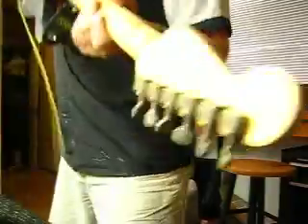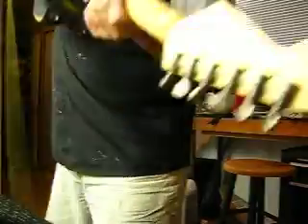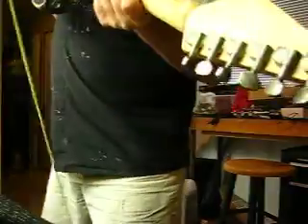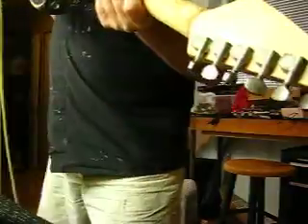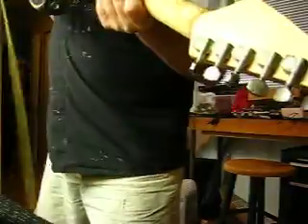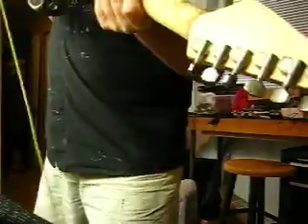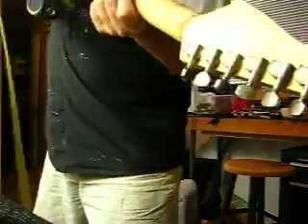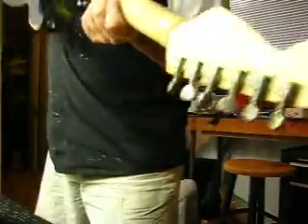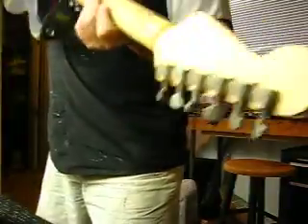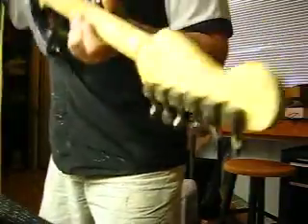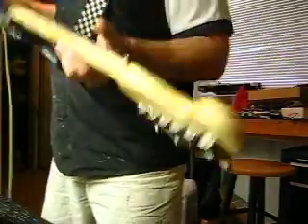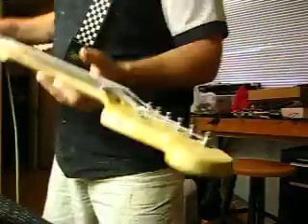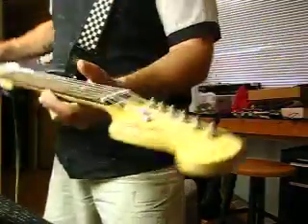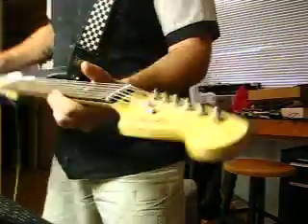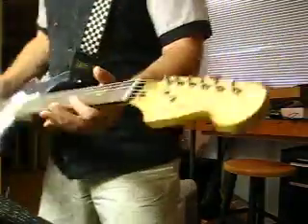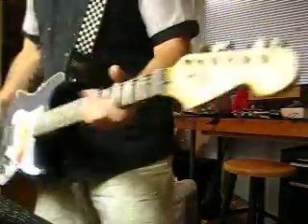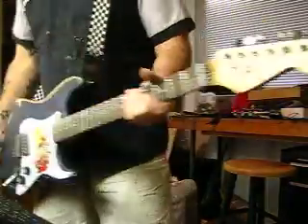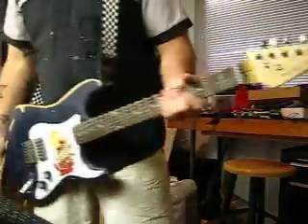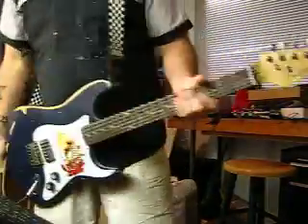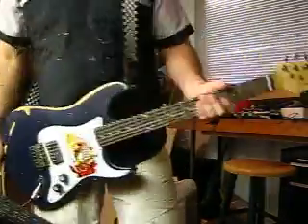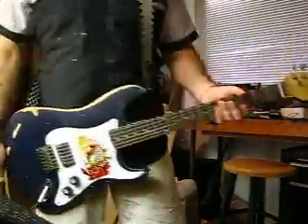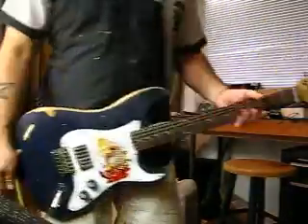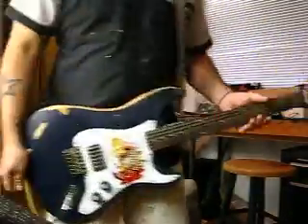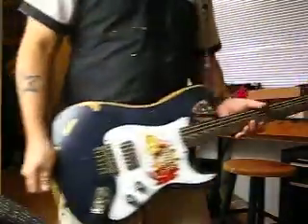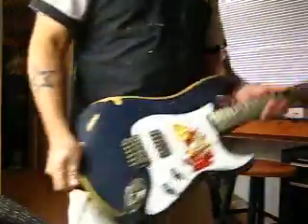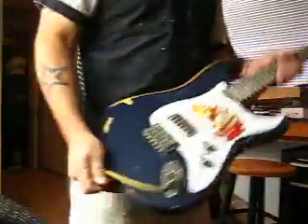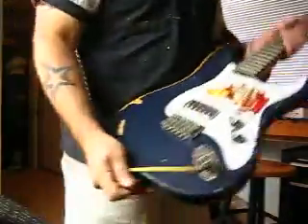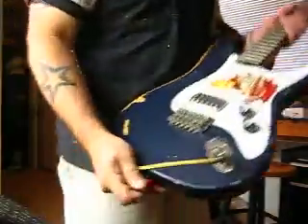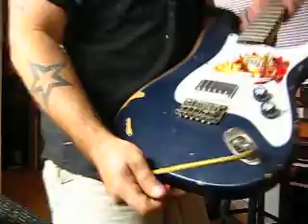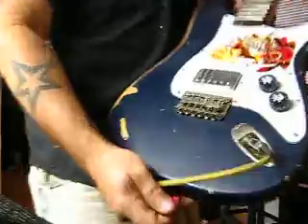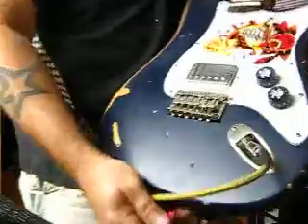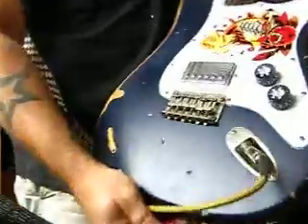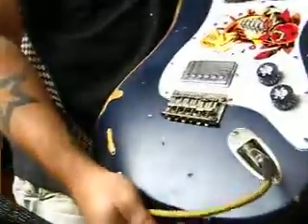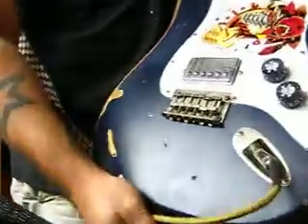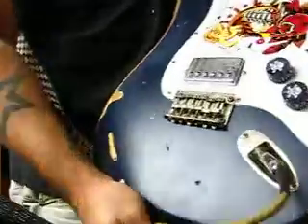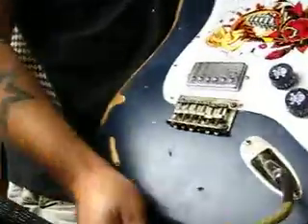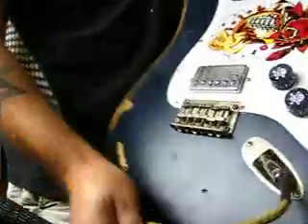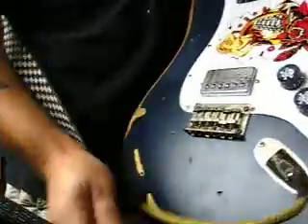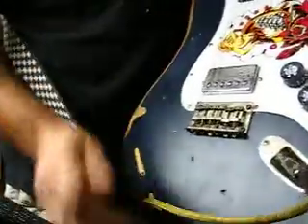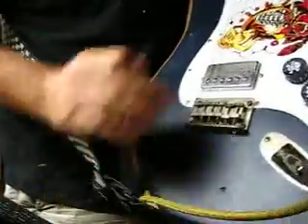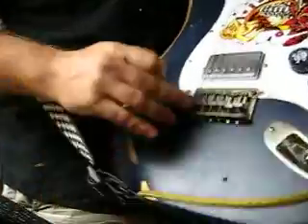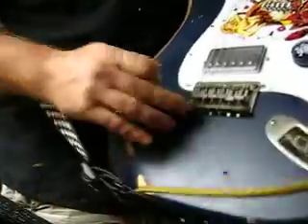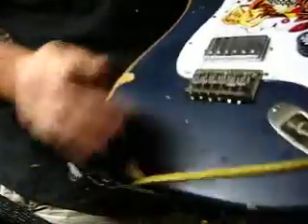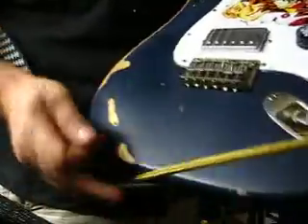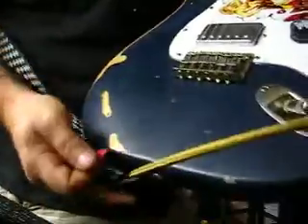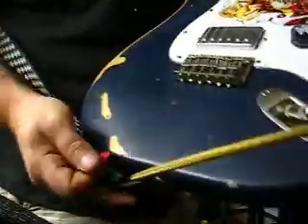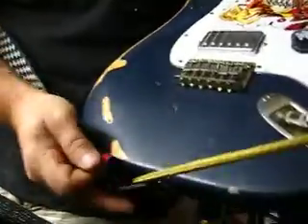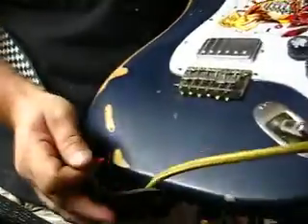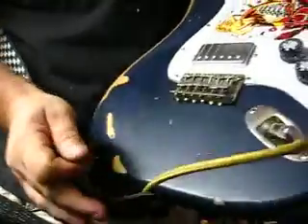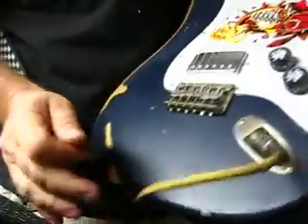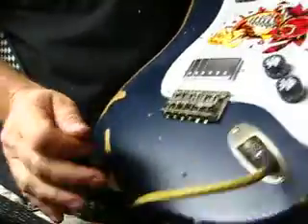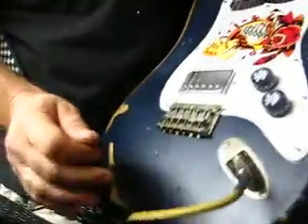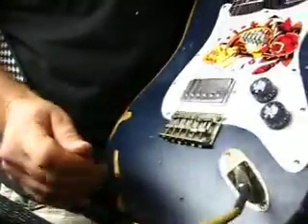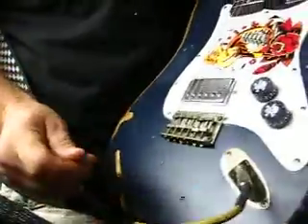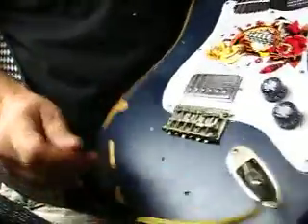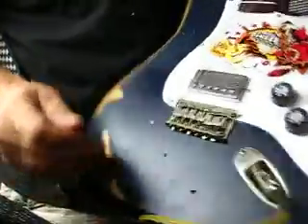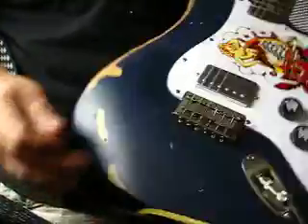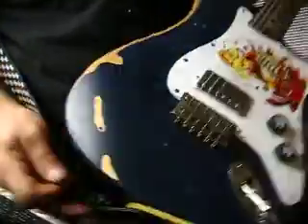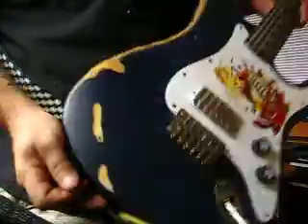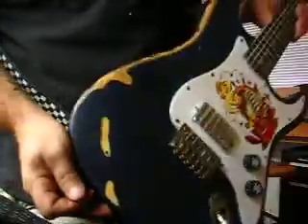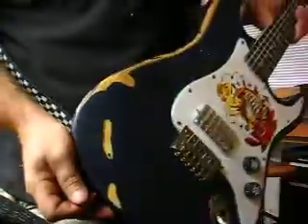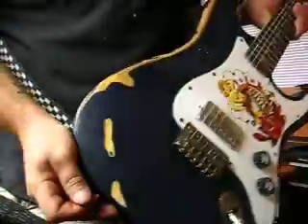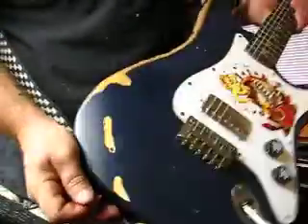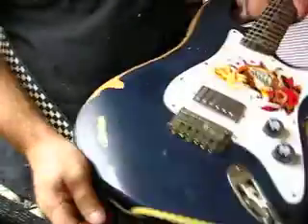Relic hardware, relic pickup, relic bridge, relic body.